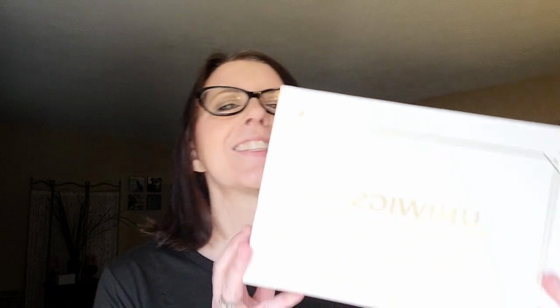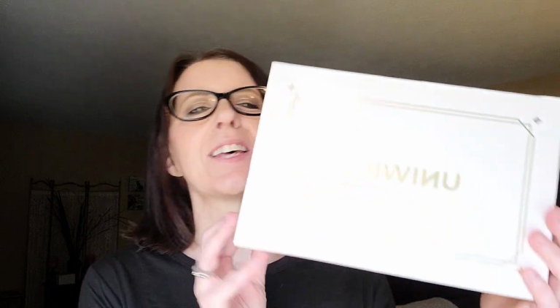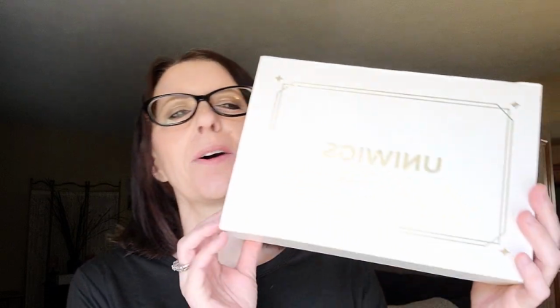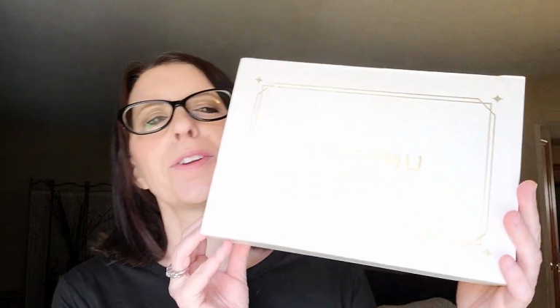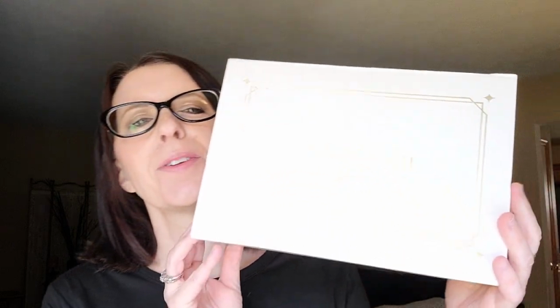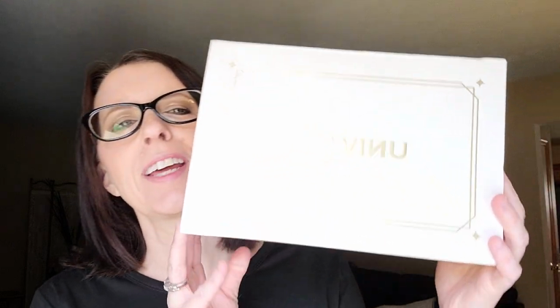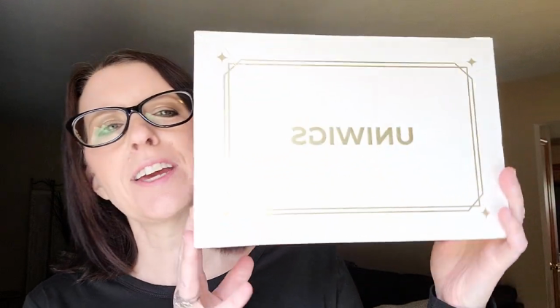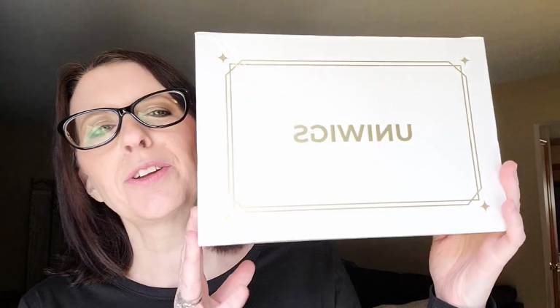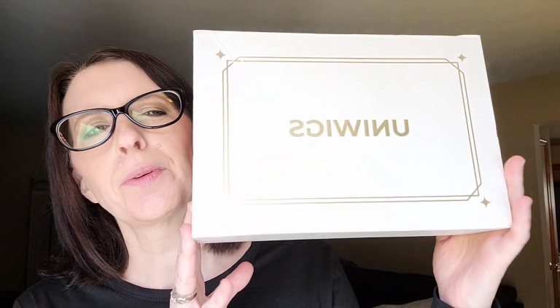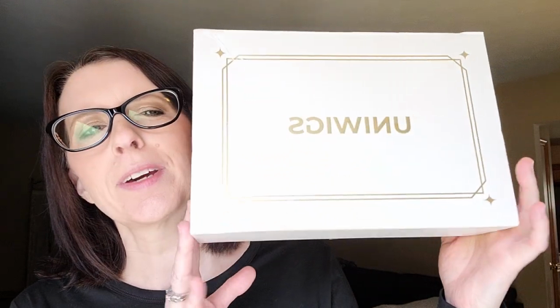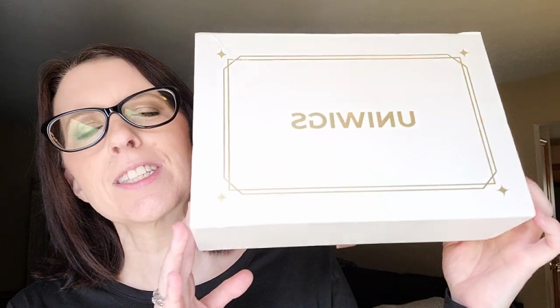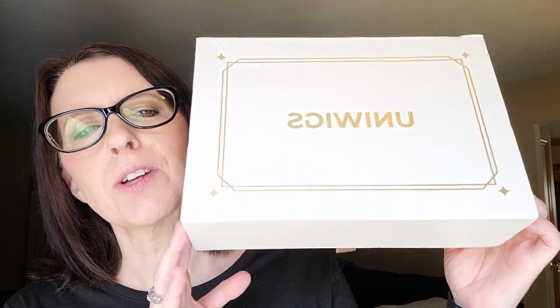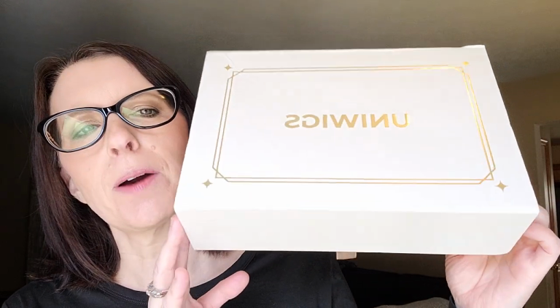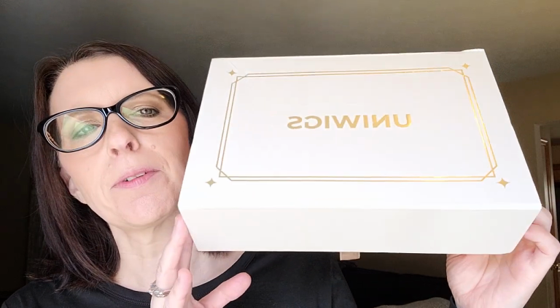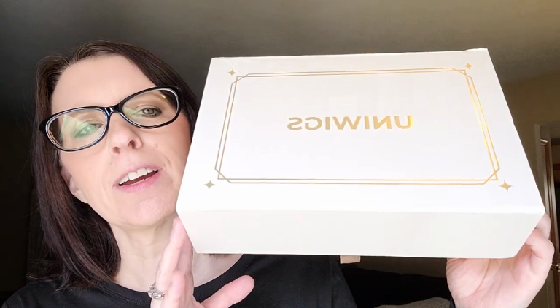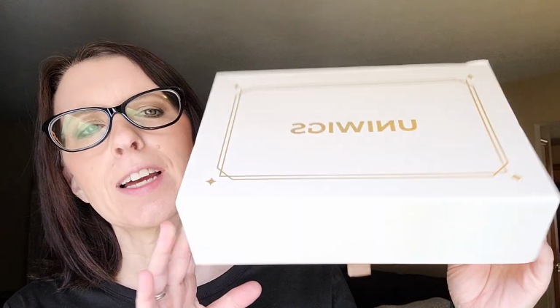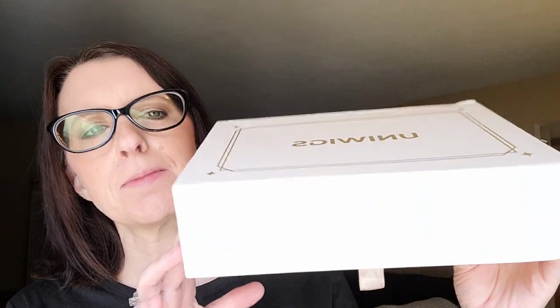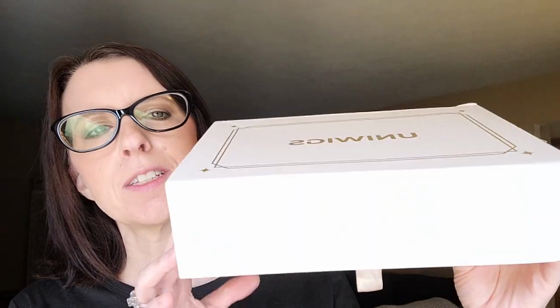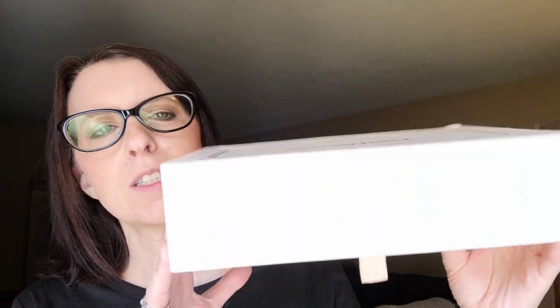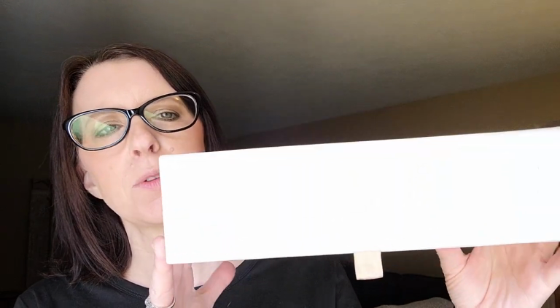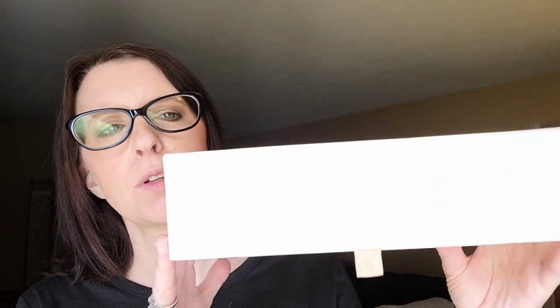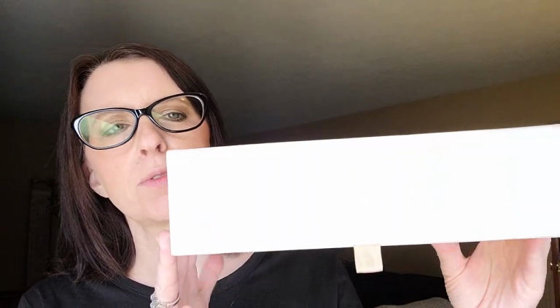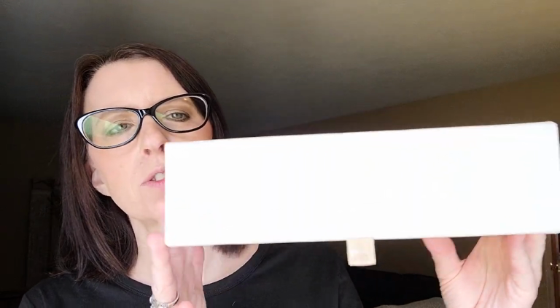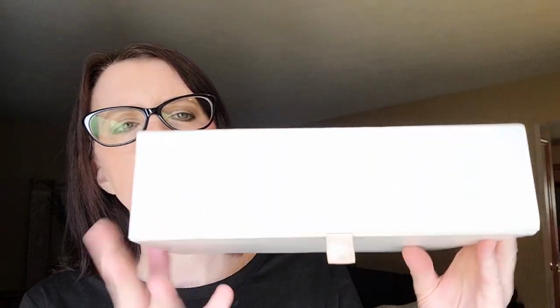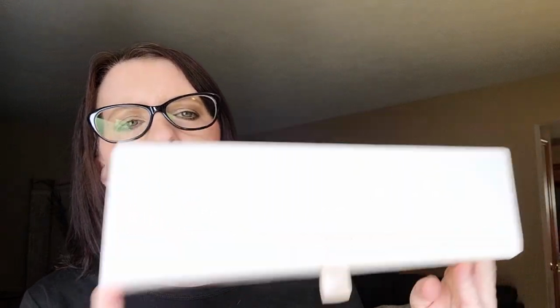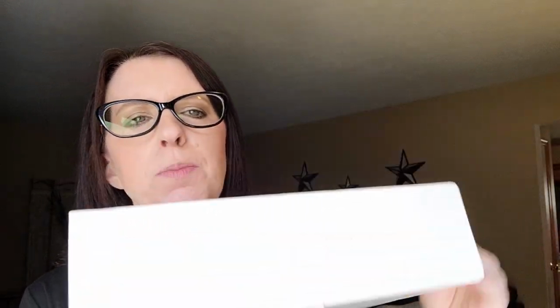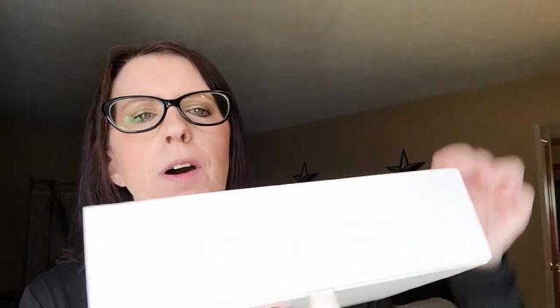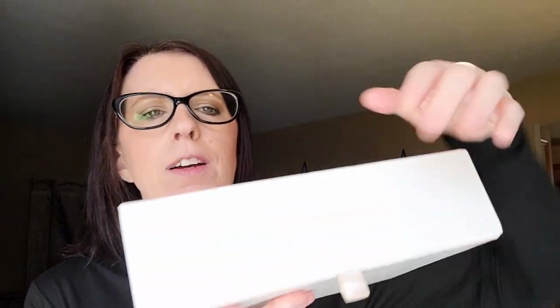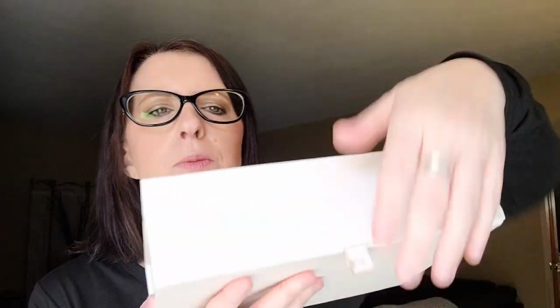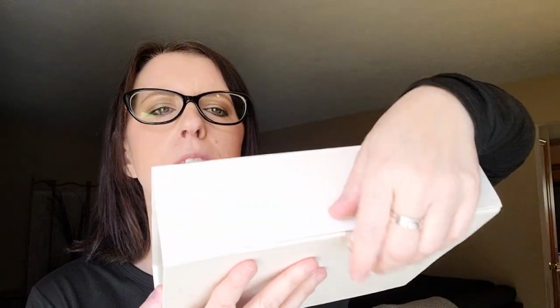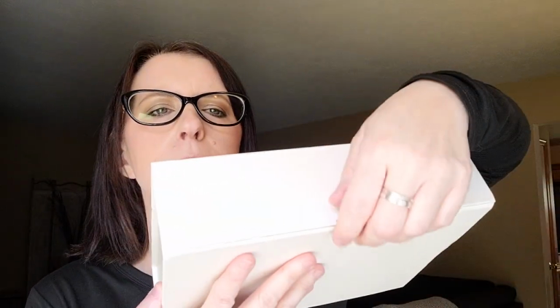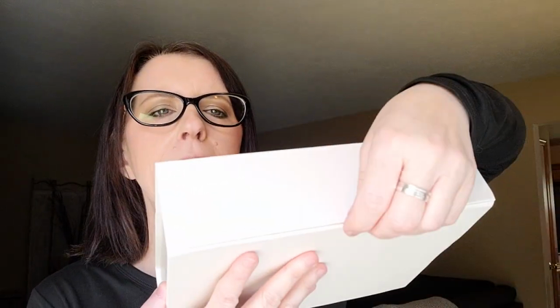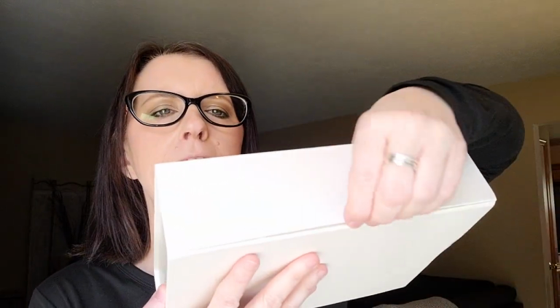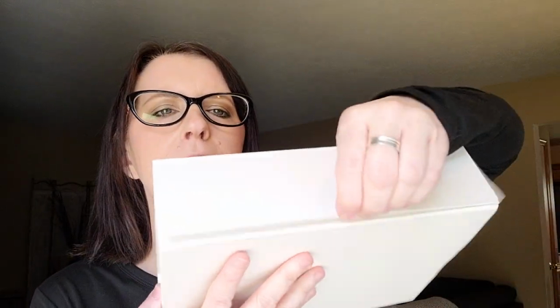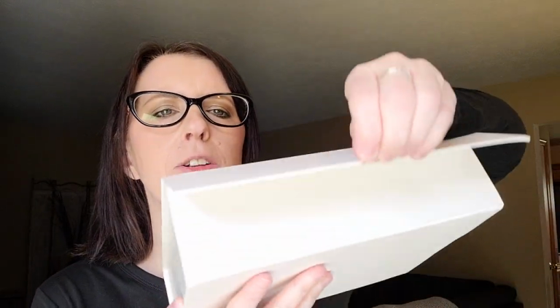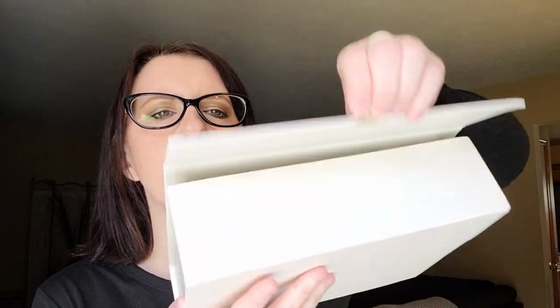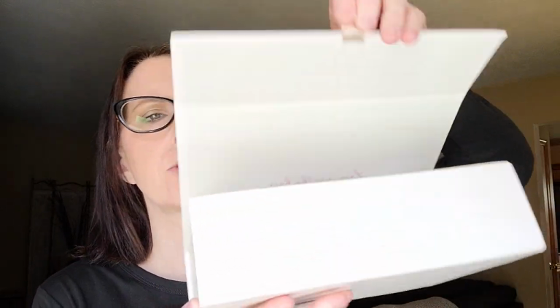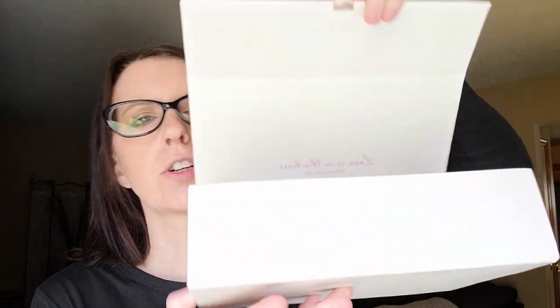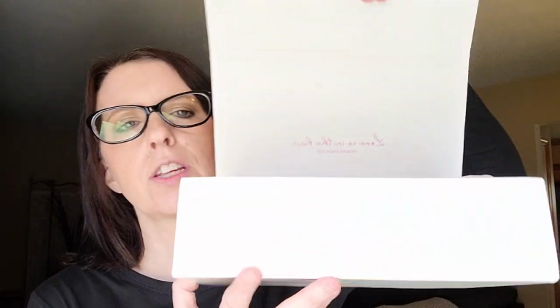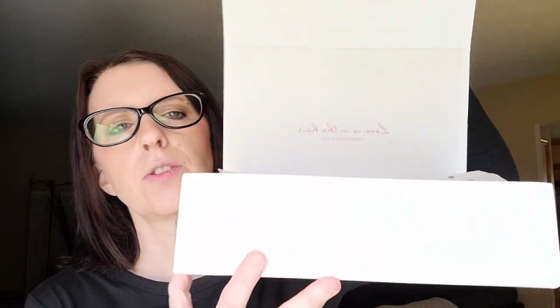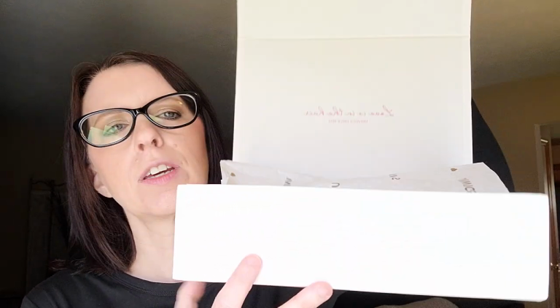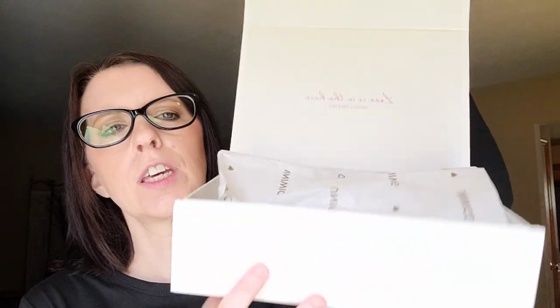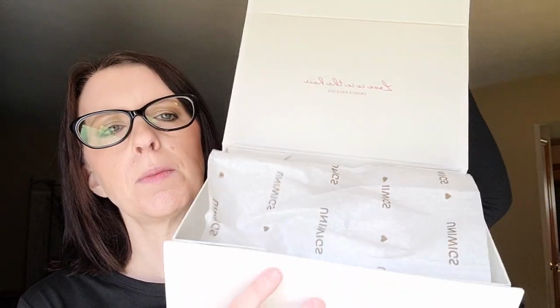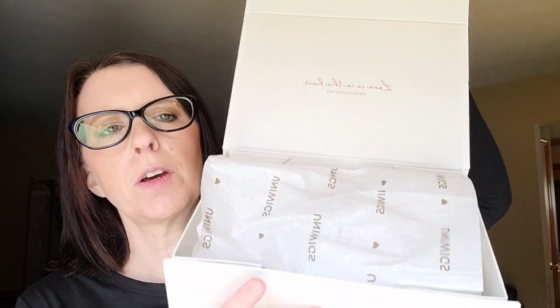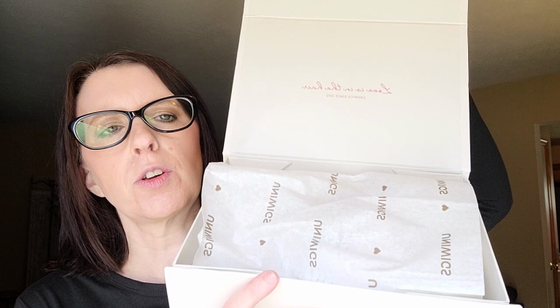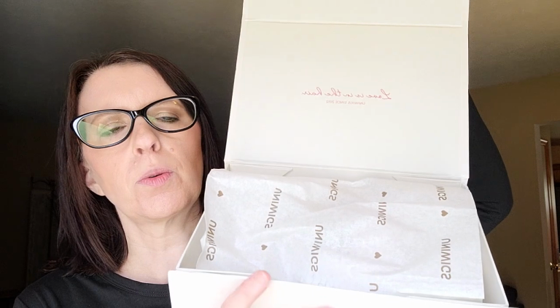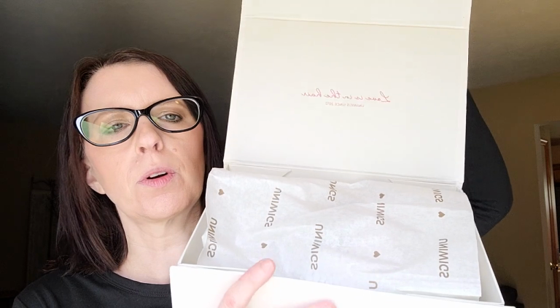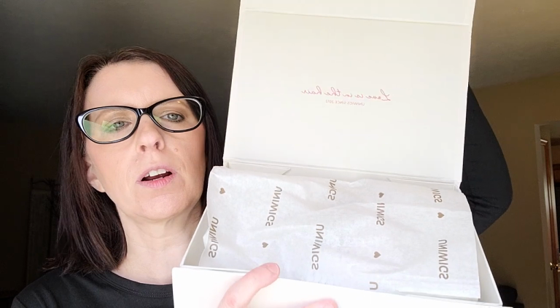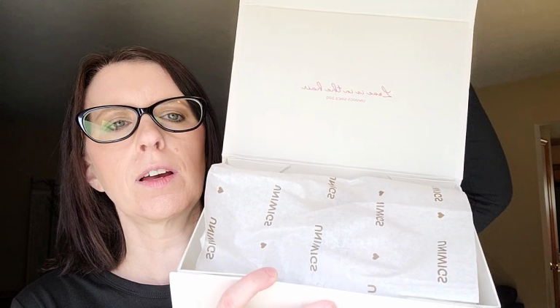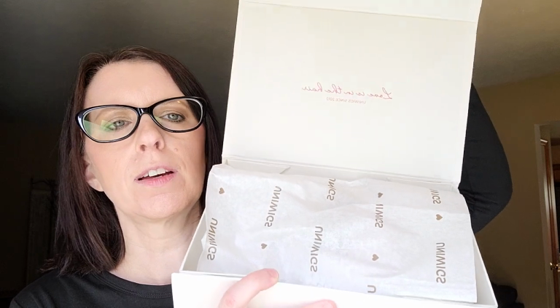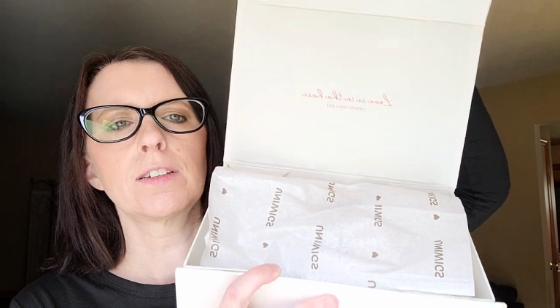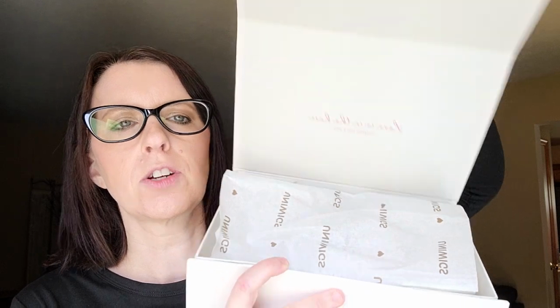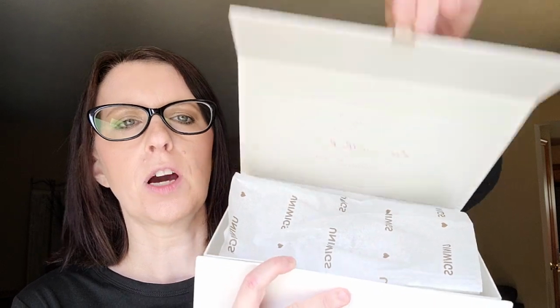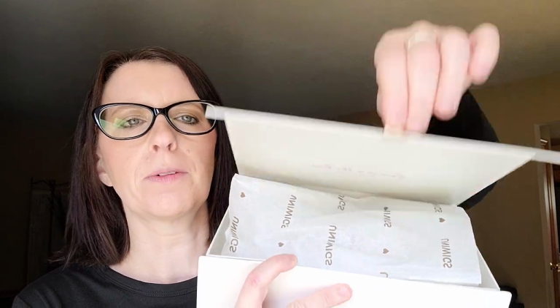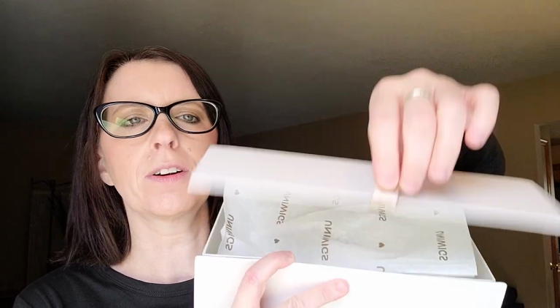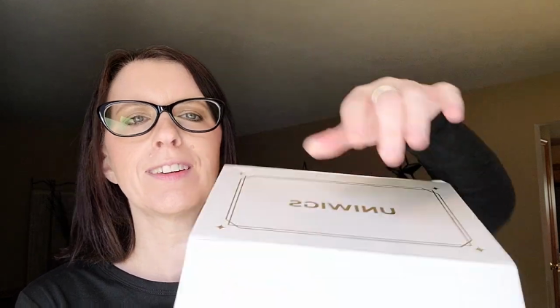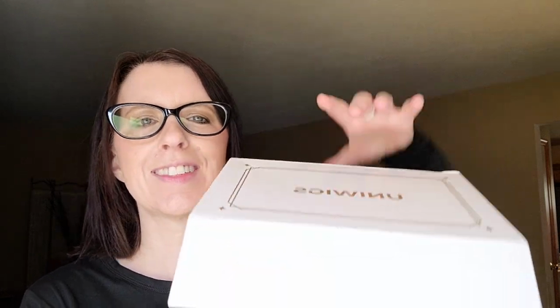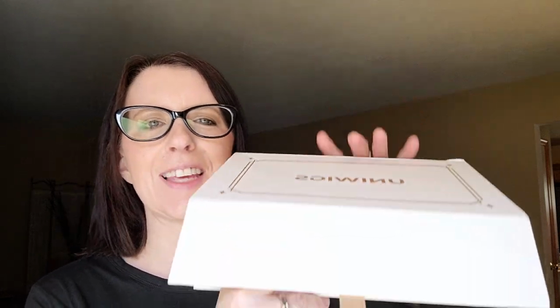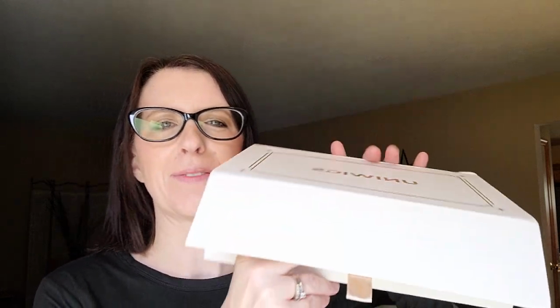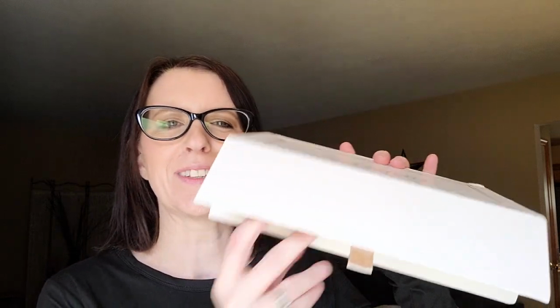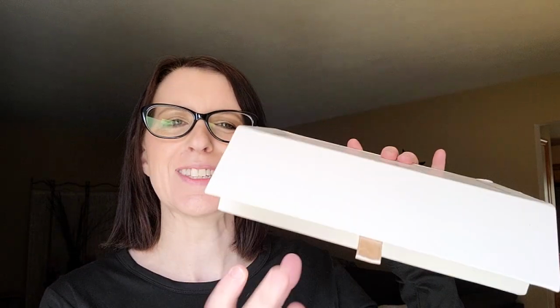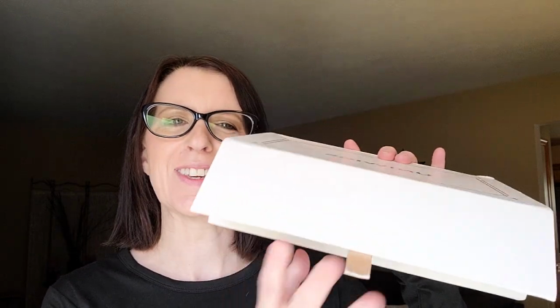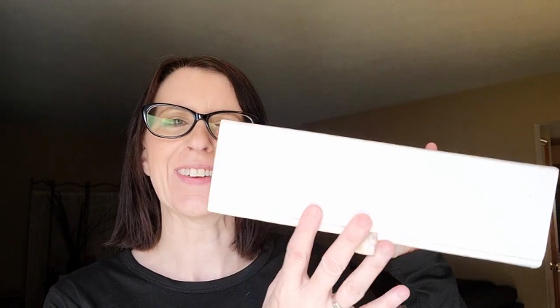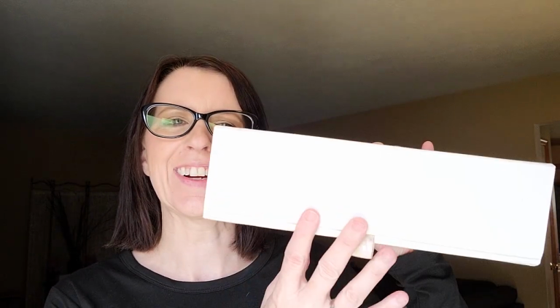So when you get a Uniwig's topper, it comes in this beautiful storage box with a magnetic closure that you can keep your topper safe and secure.